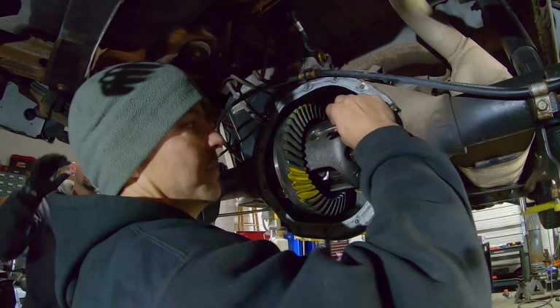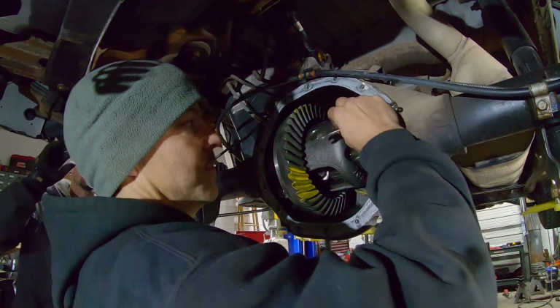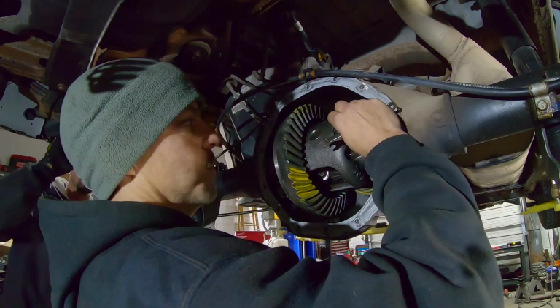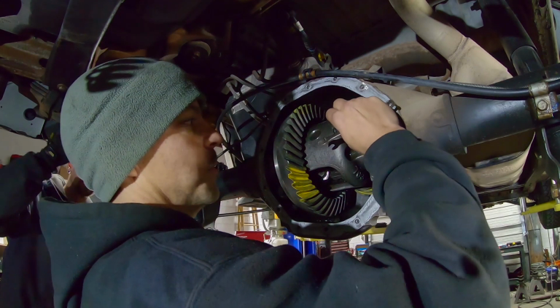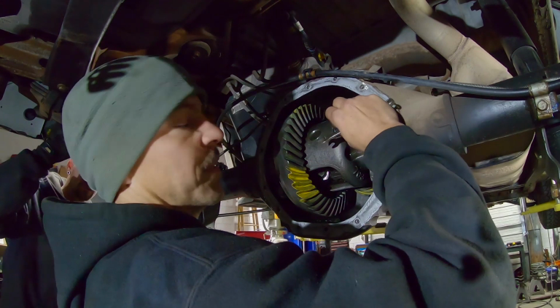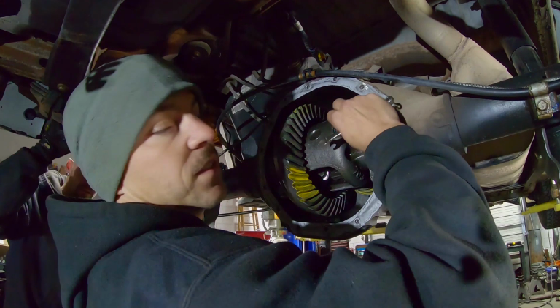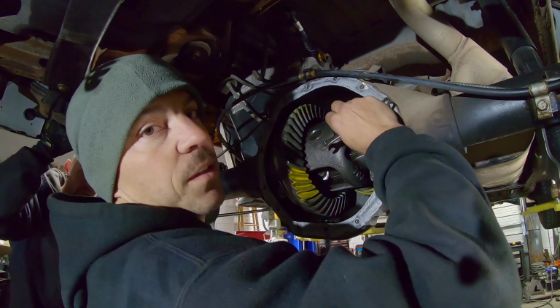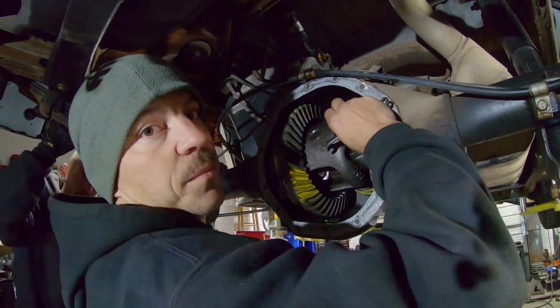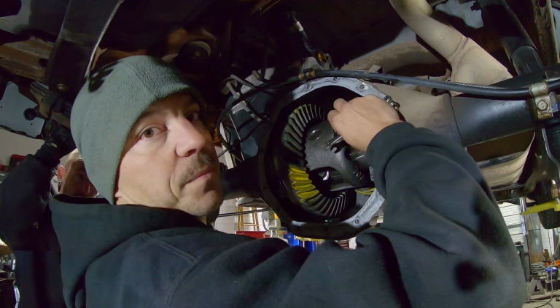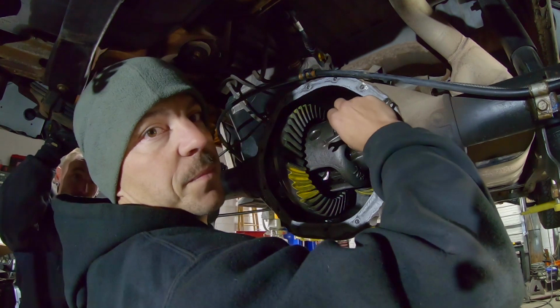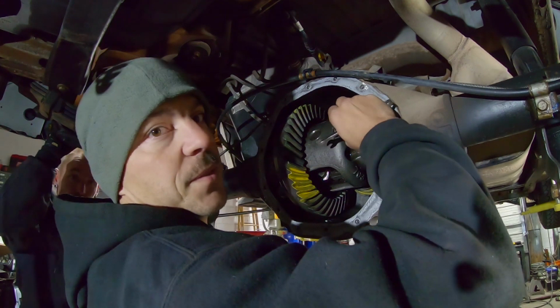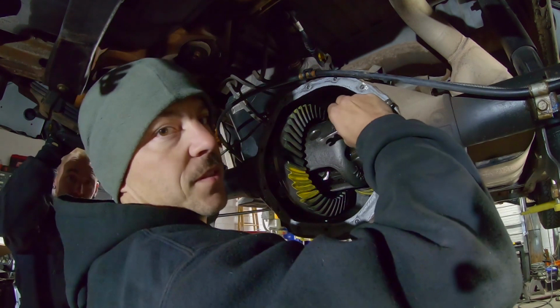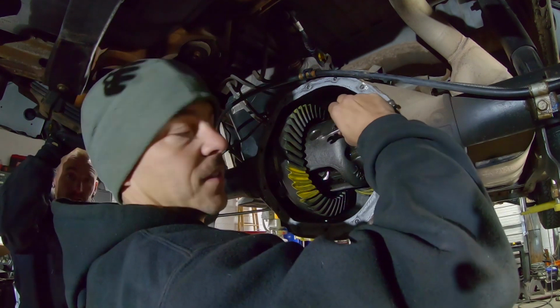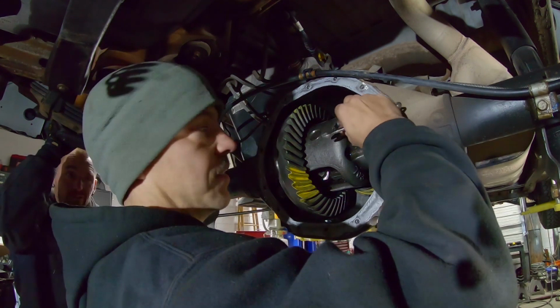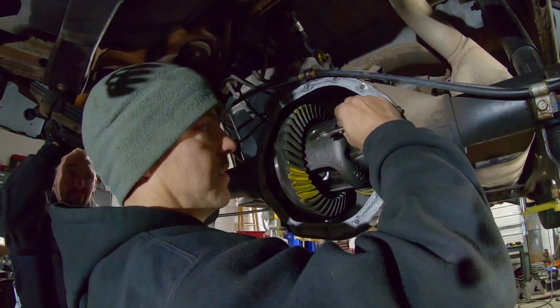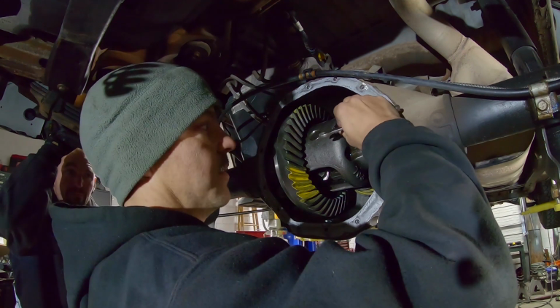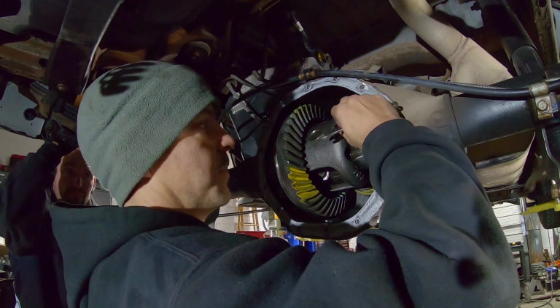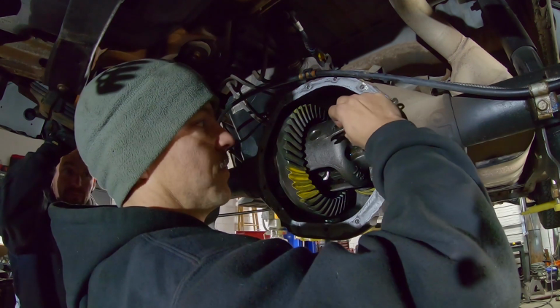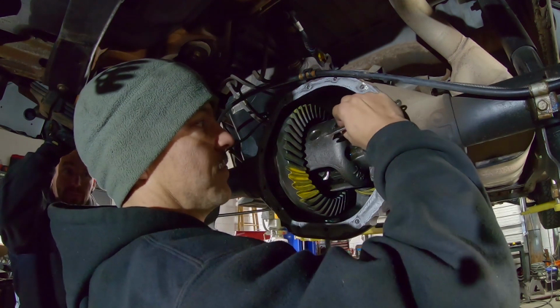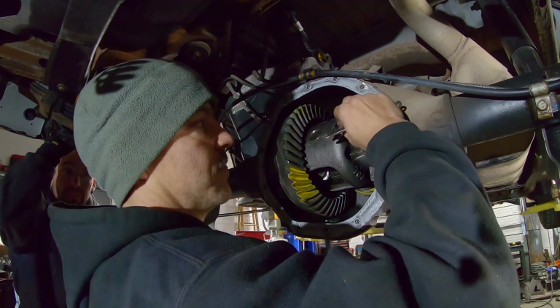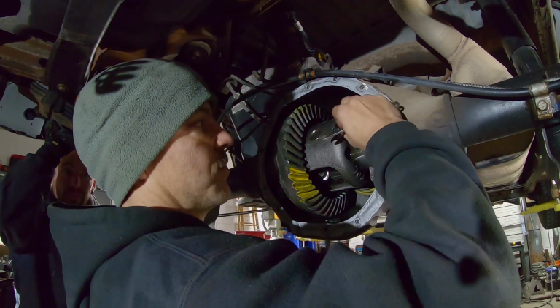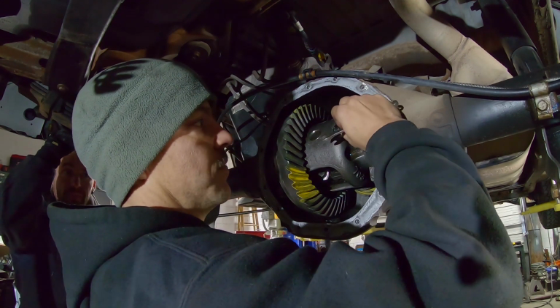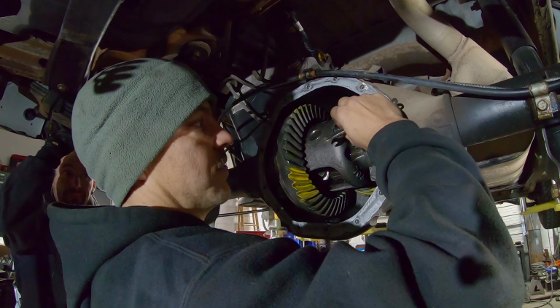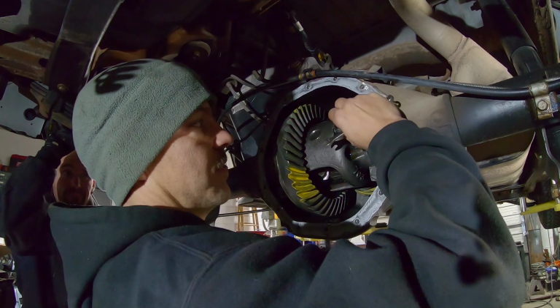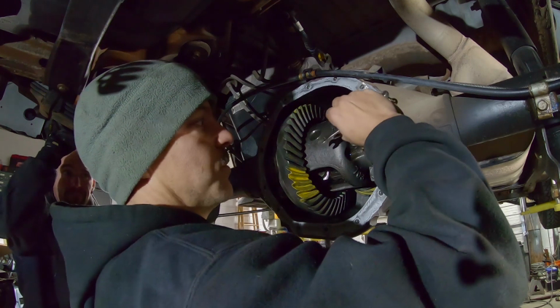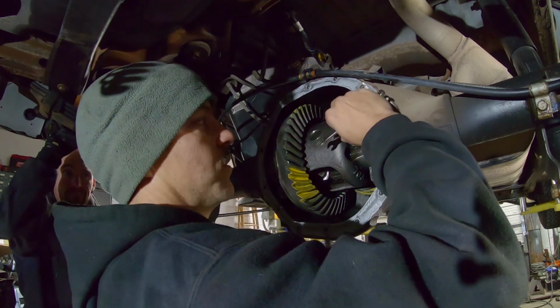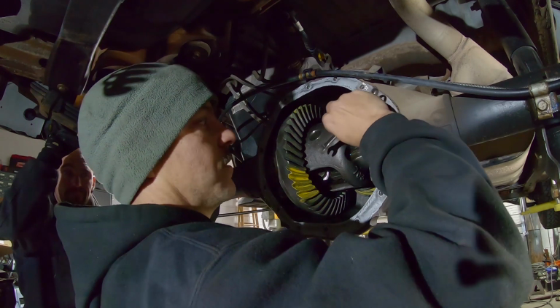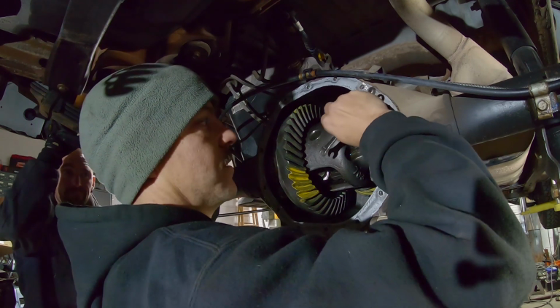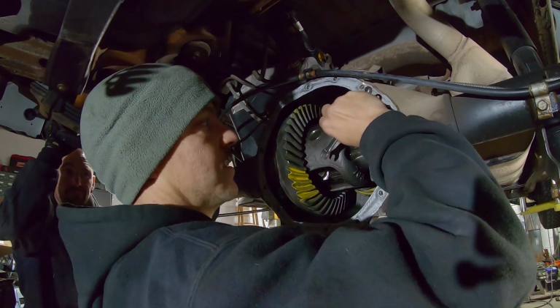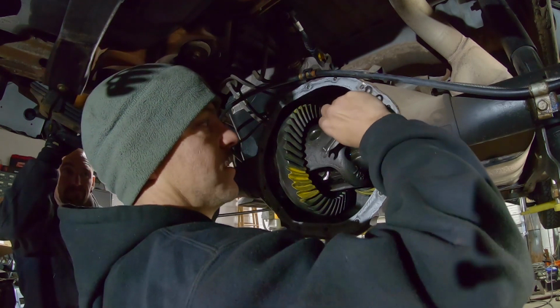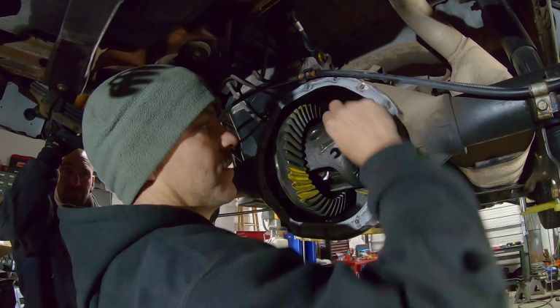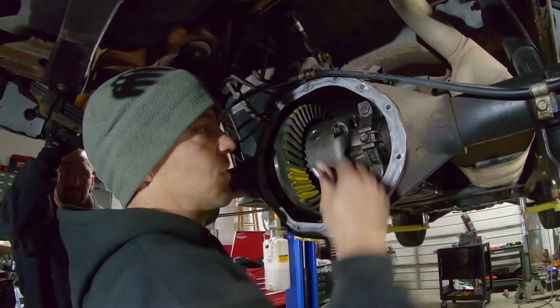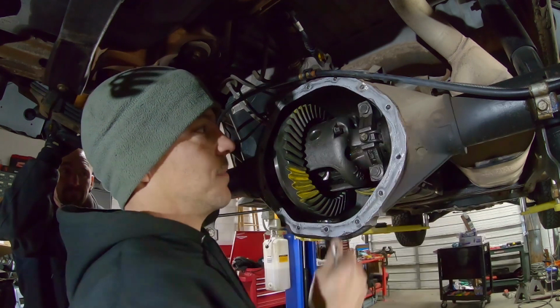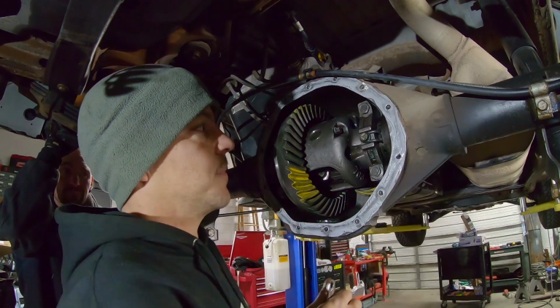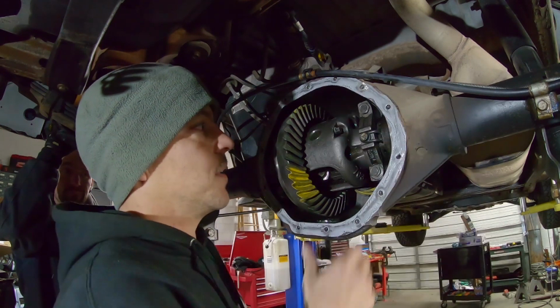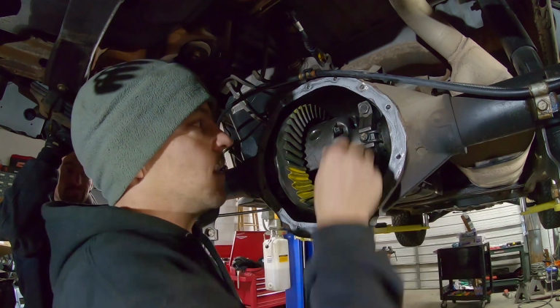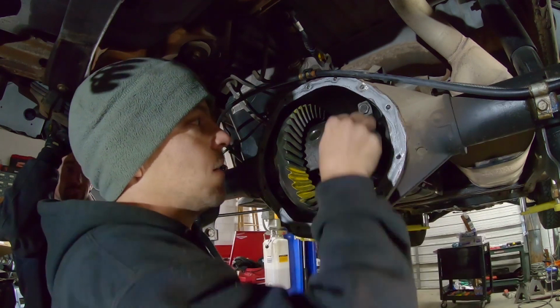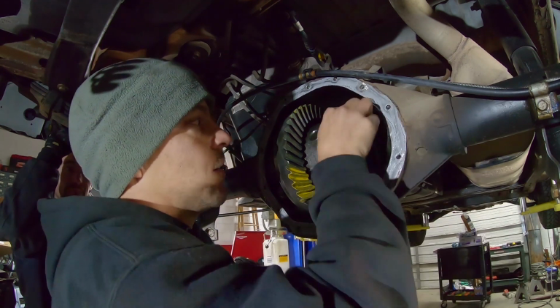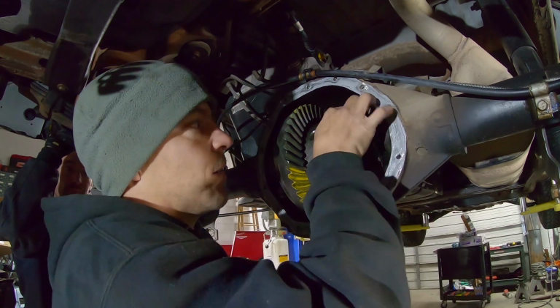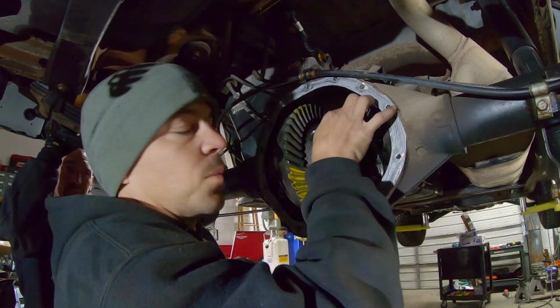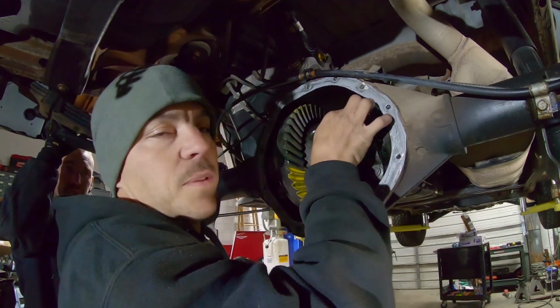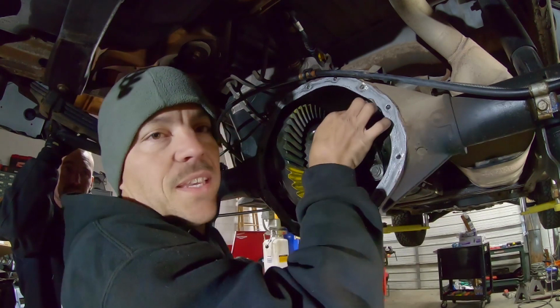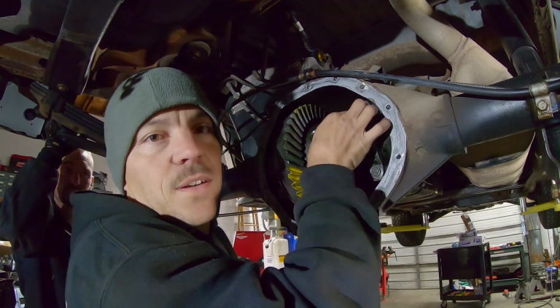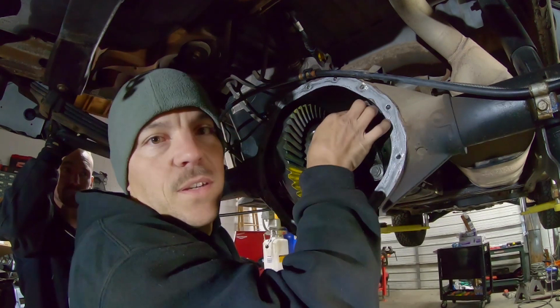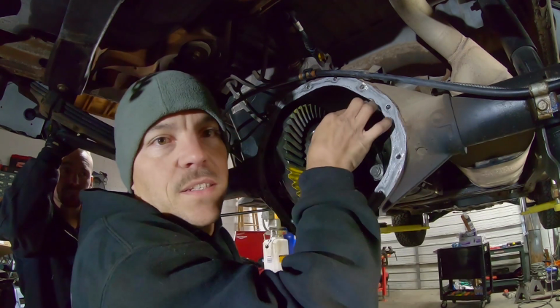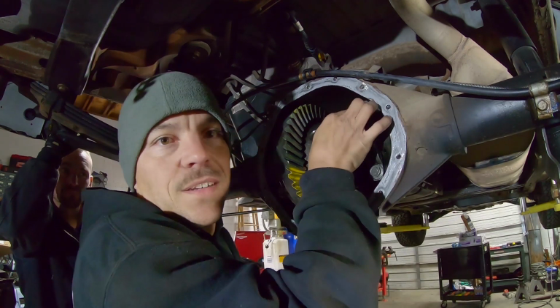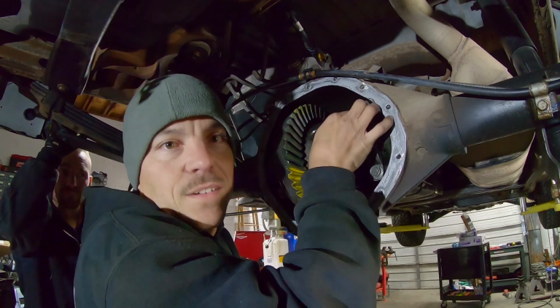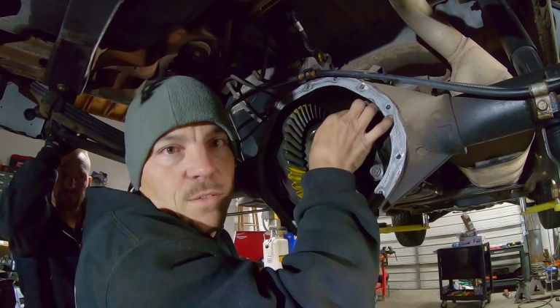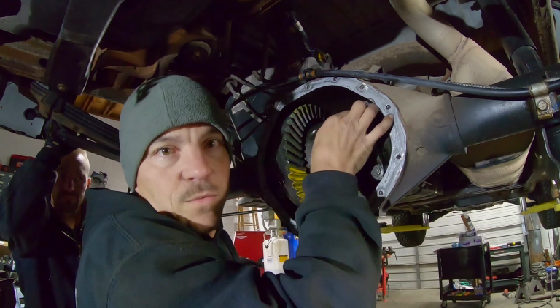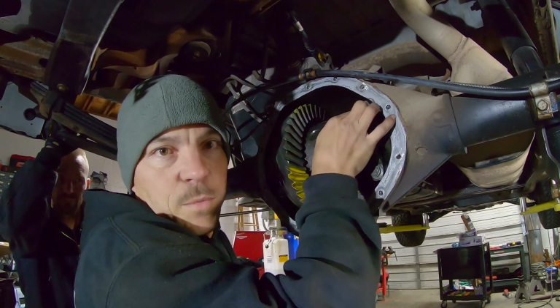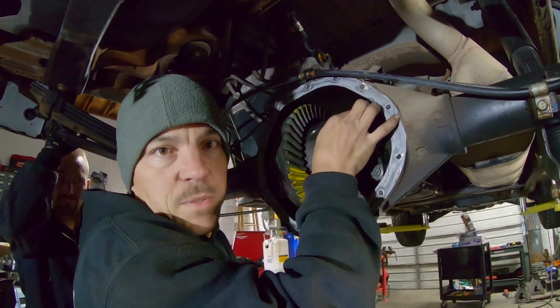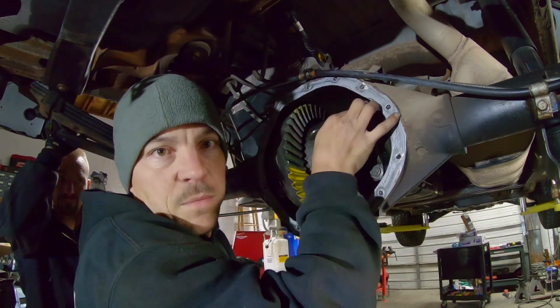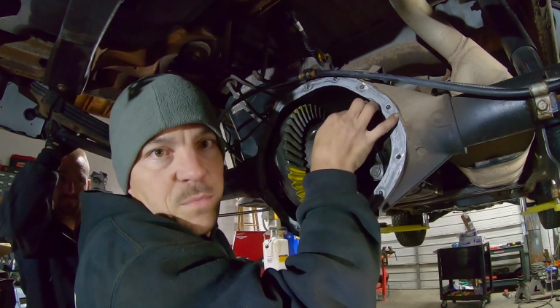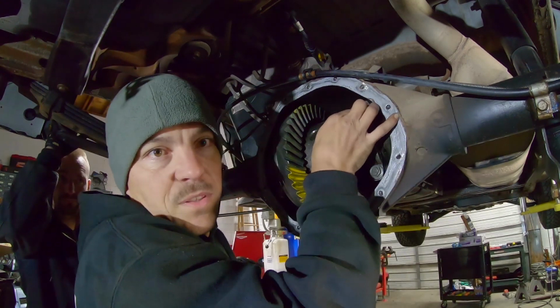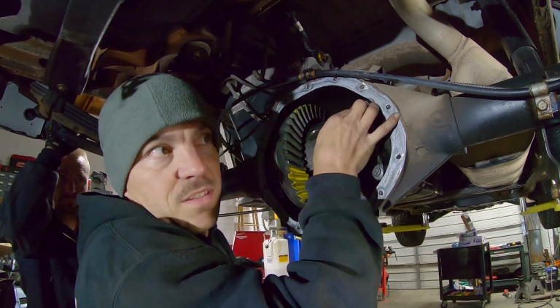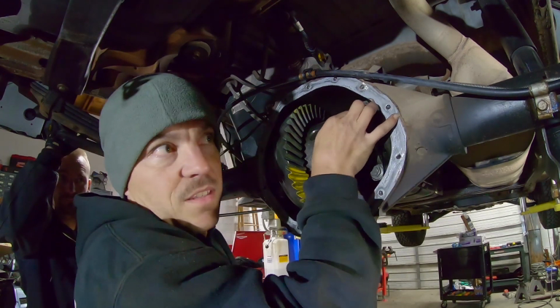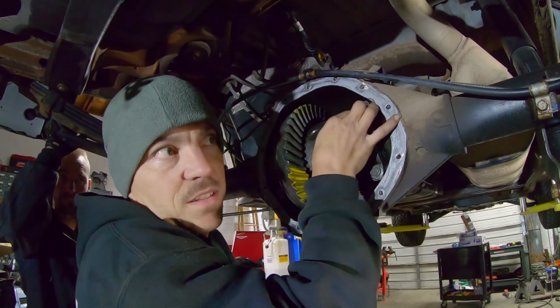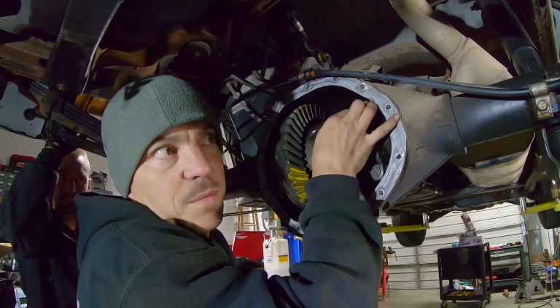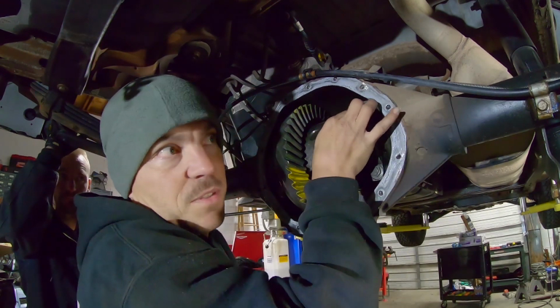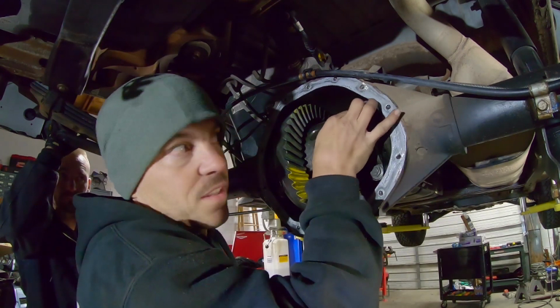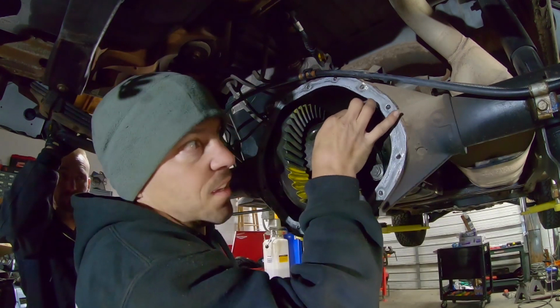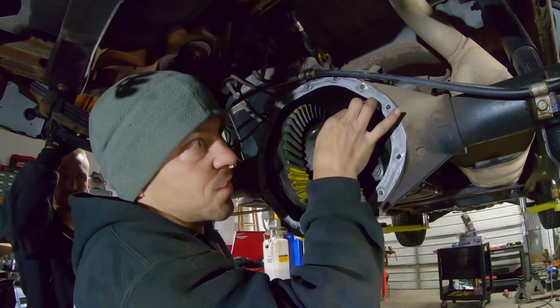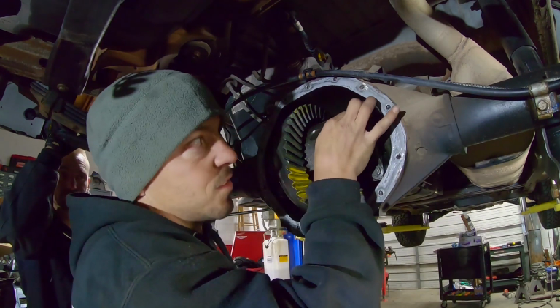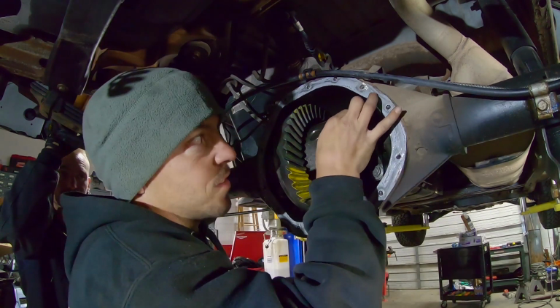So remember that time I said if Howard didn't screw anything up we'd go get tacos? Well, we can't go get tacos if we didn't put the C-clips on the axles.